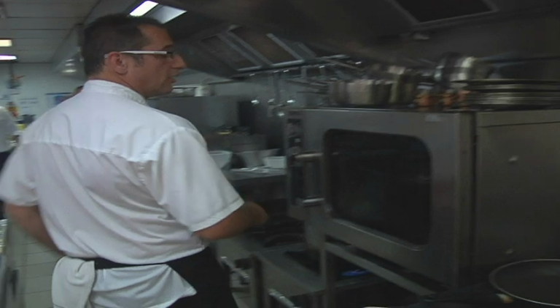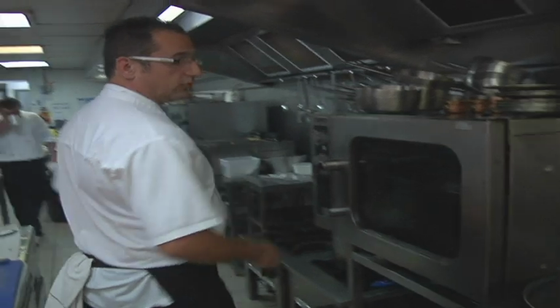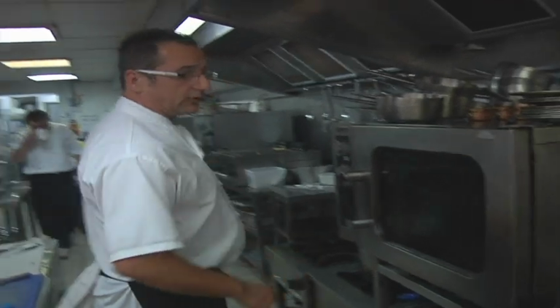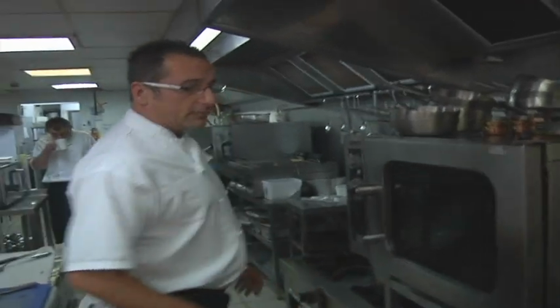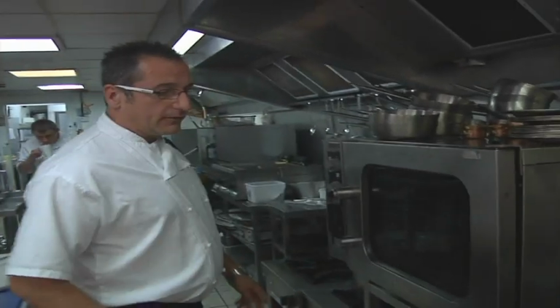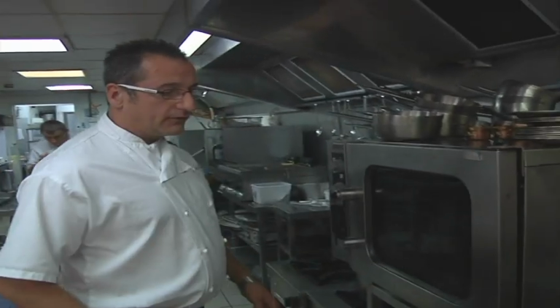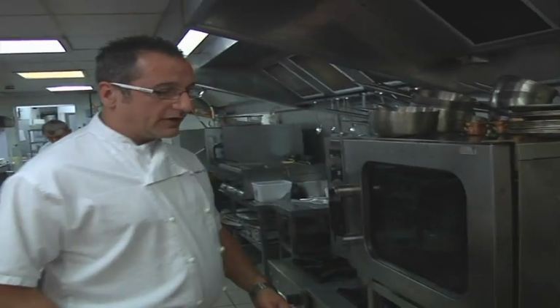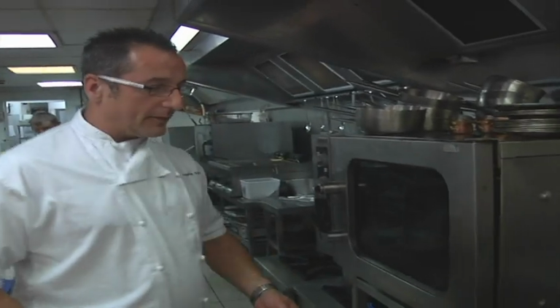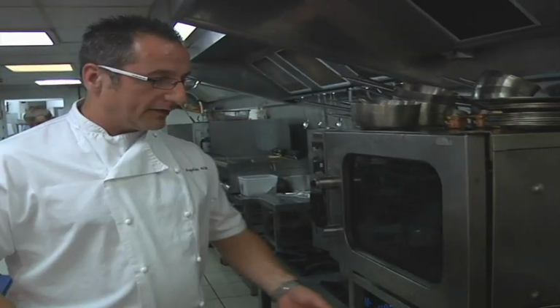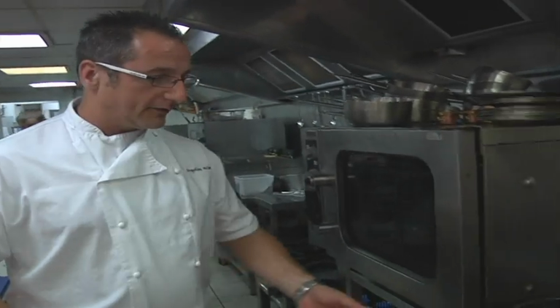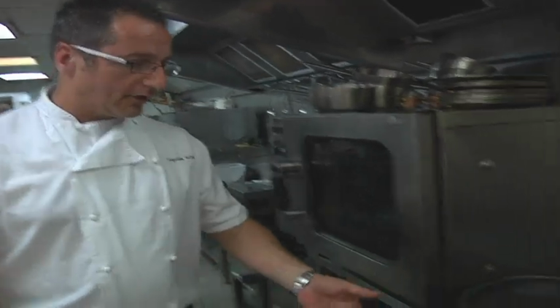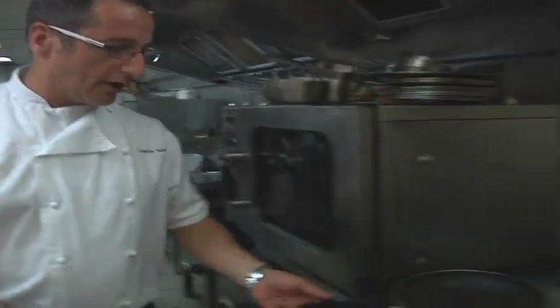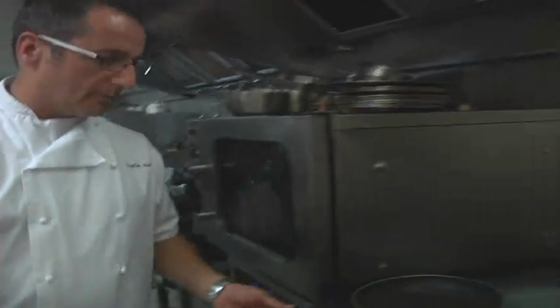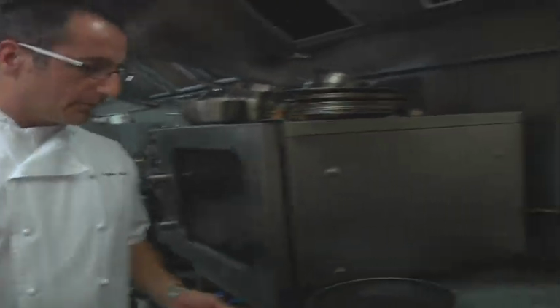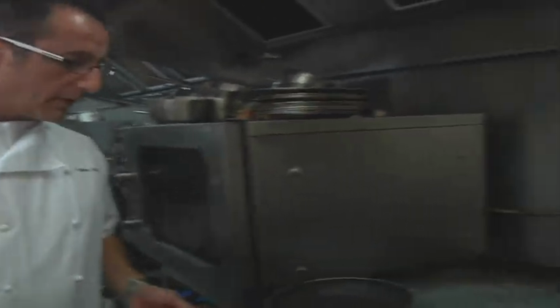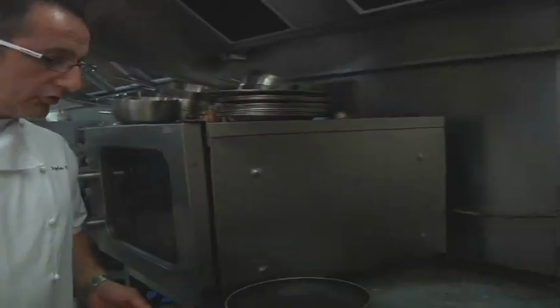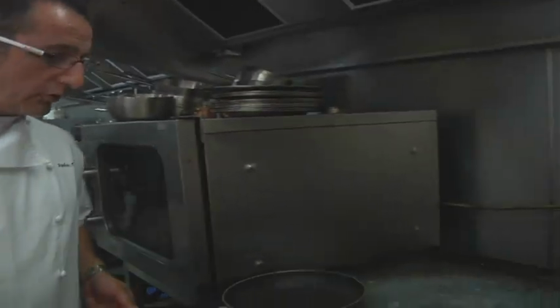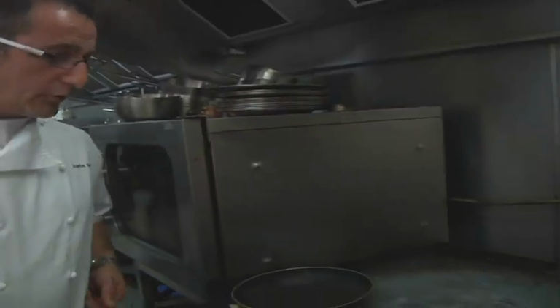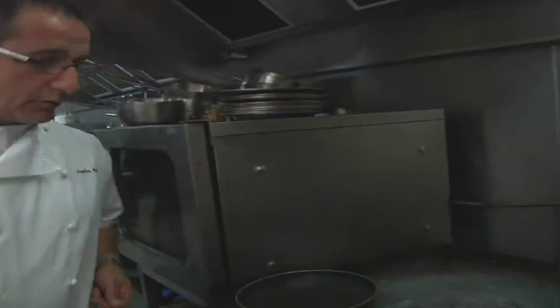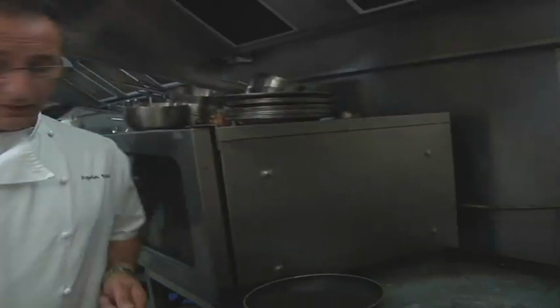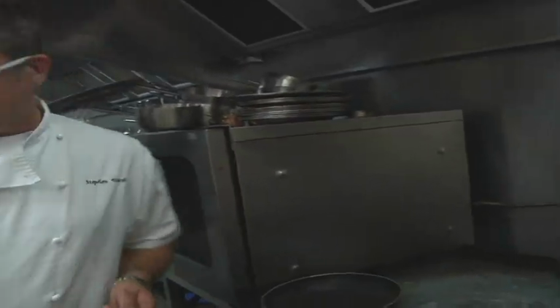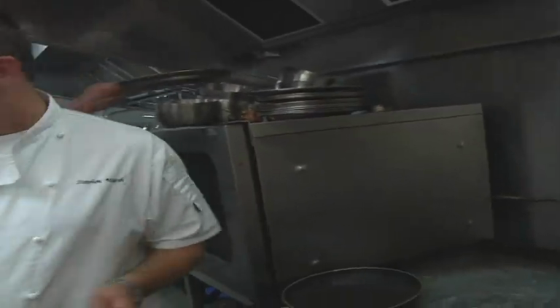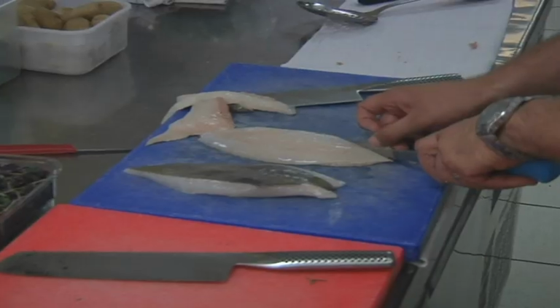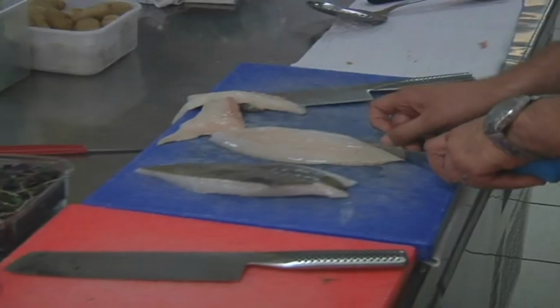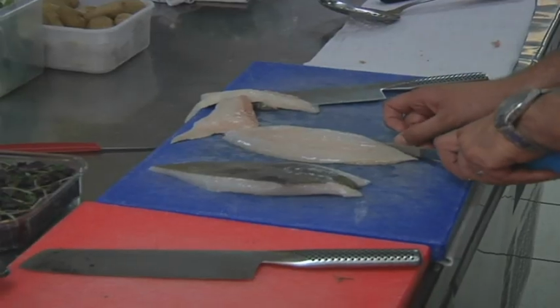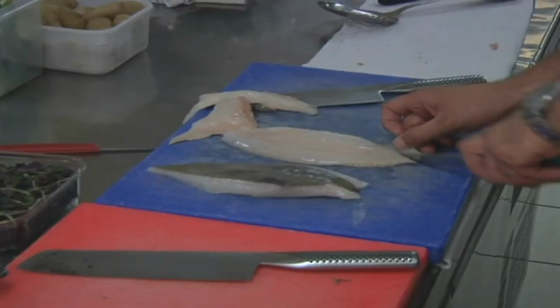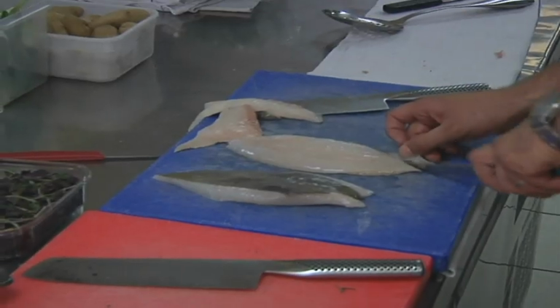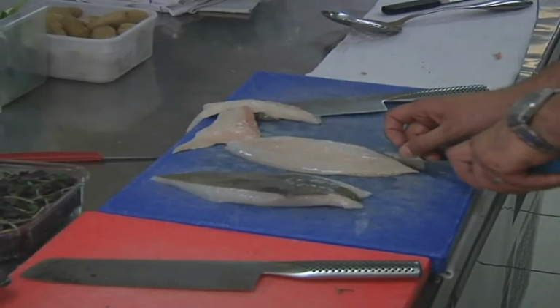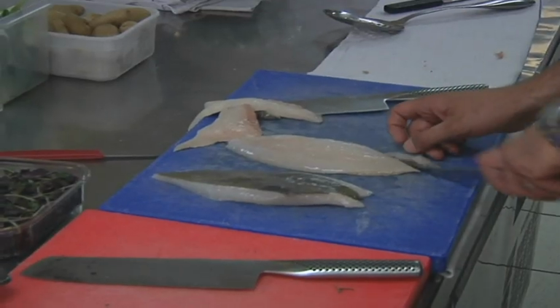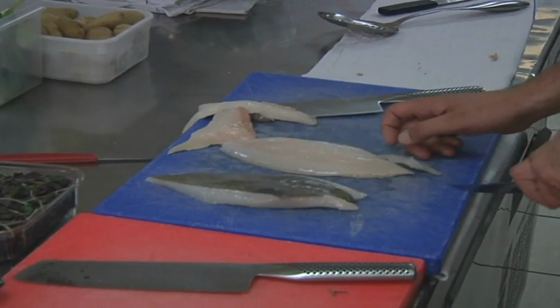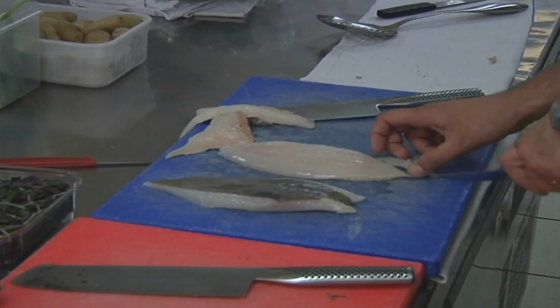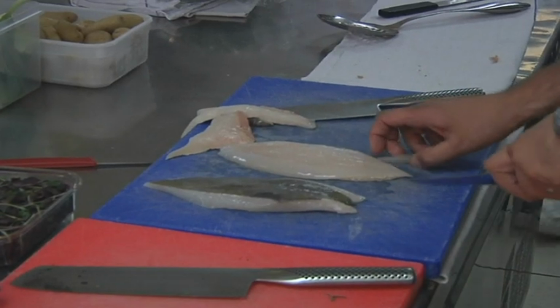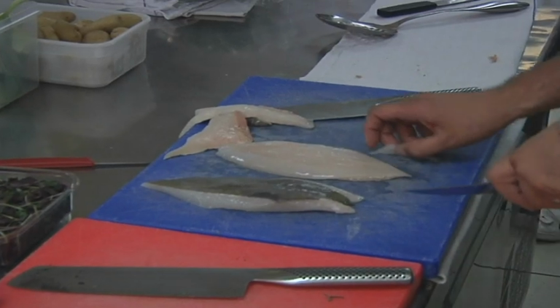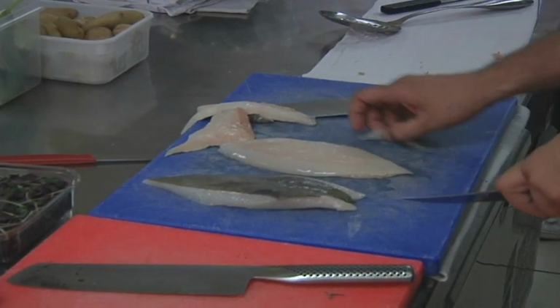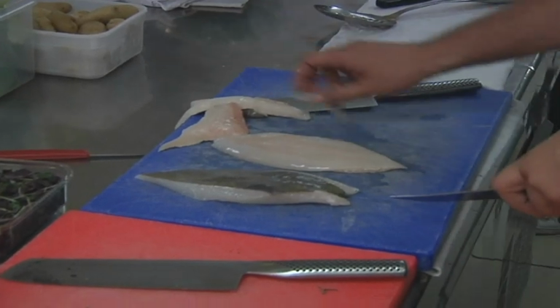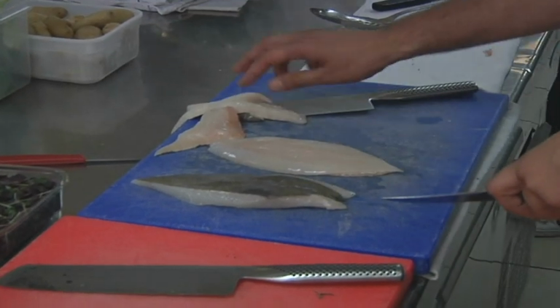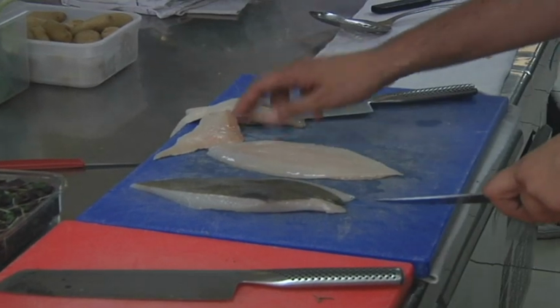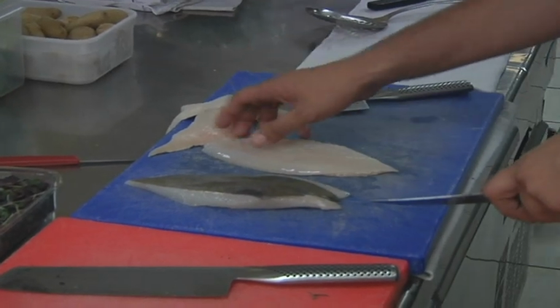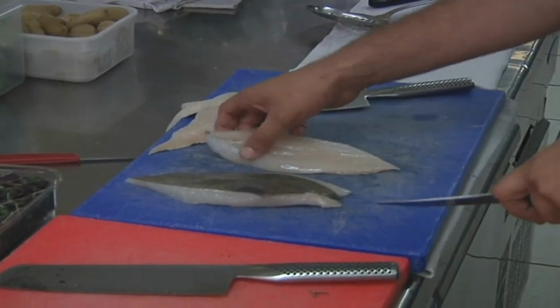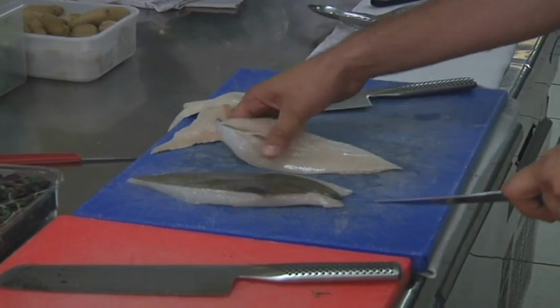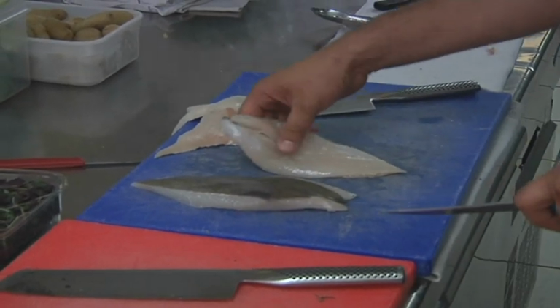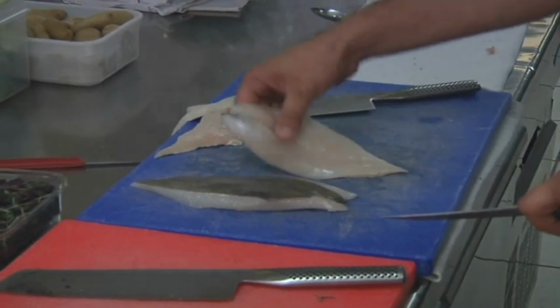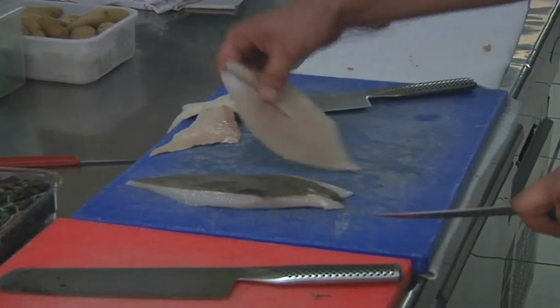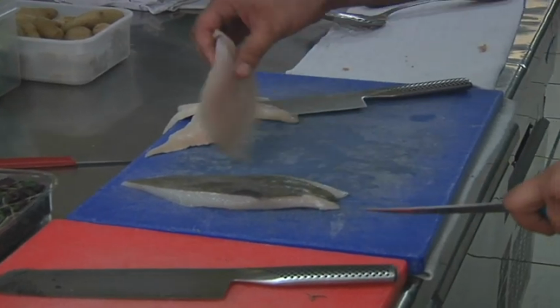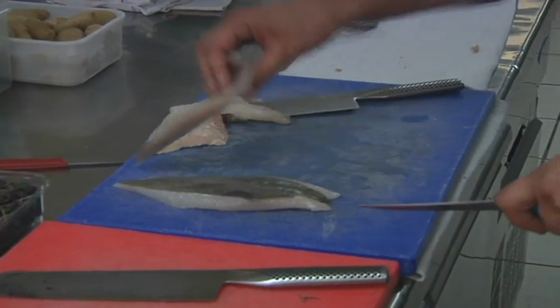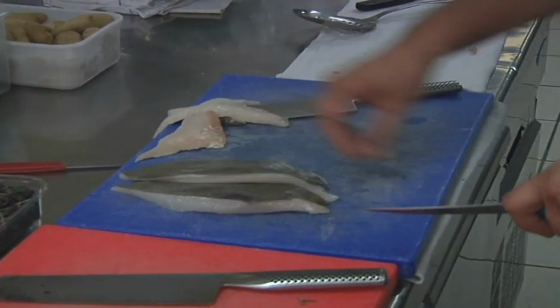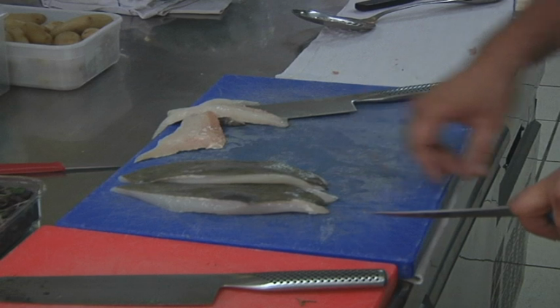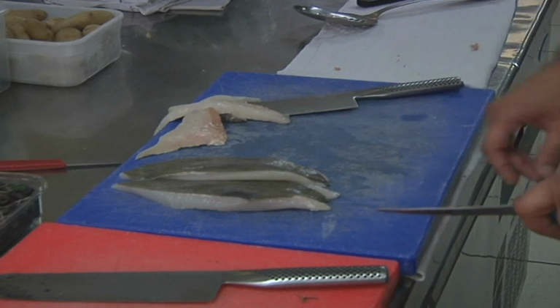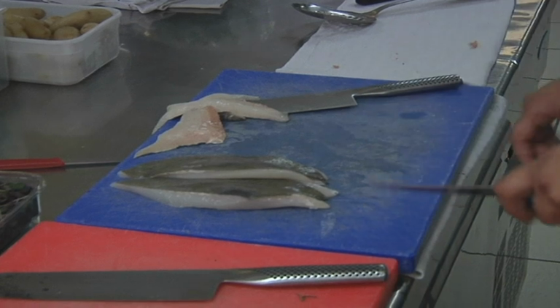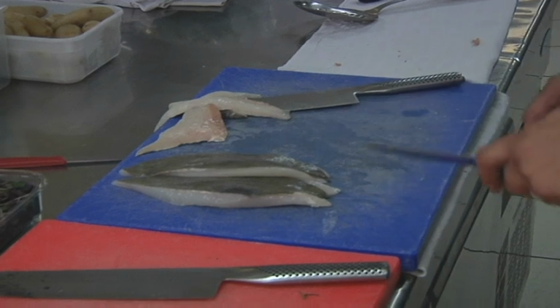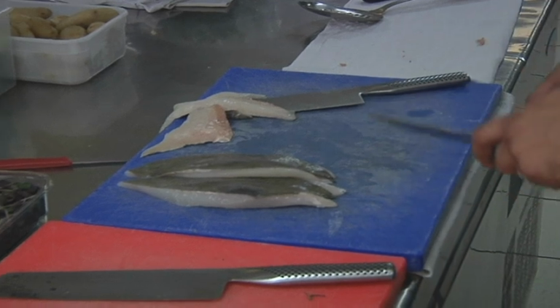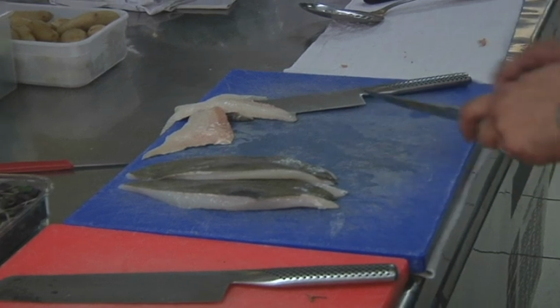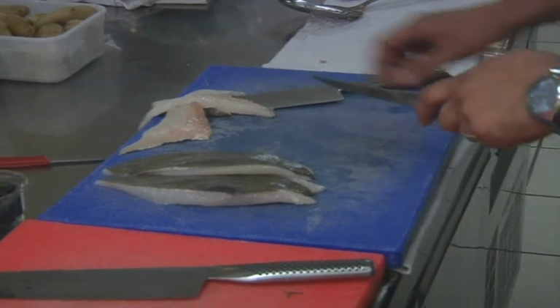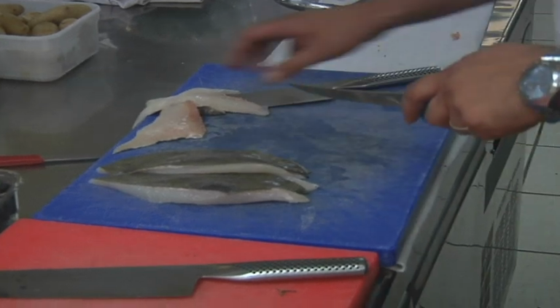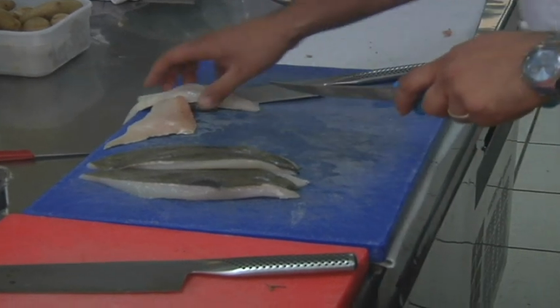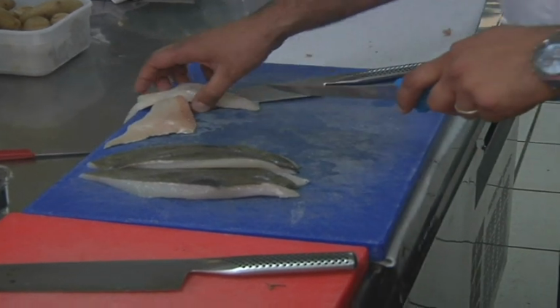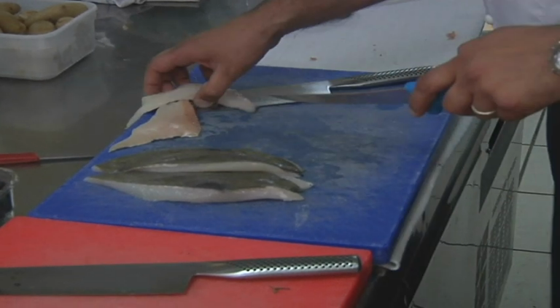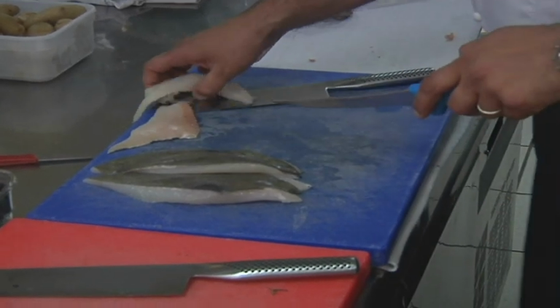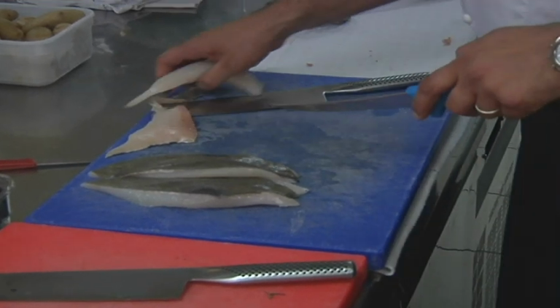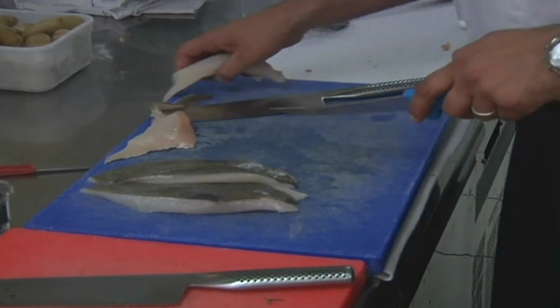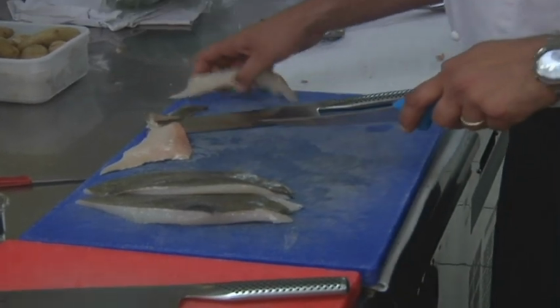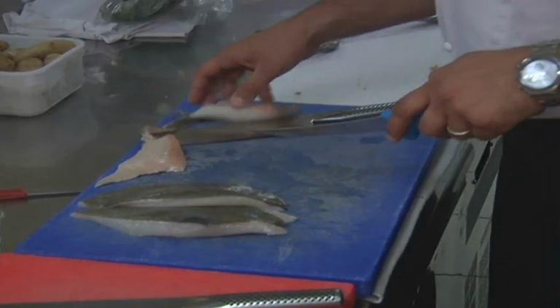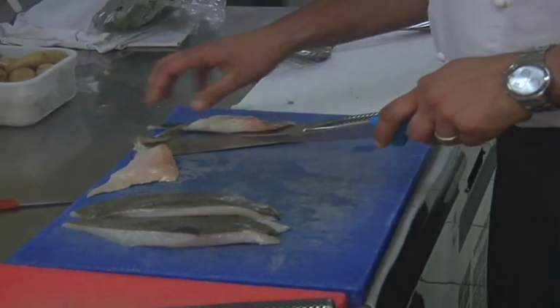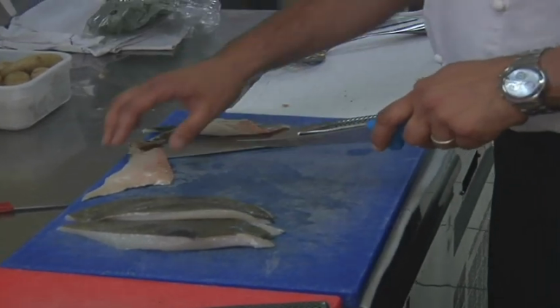Shall we do a bit of sea bass? John Dory. We'll simply pan fry those with some nice crushed potatoes and some seasonal vegetables.